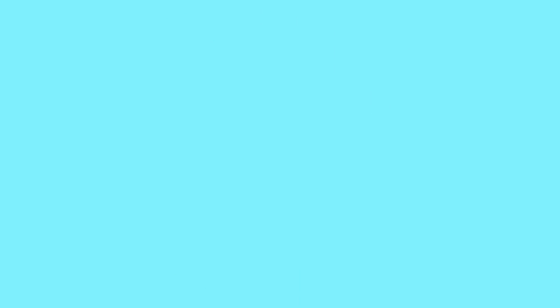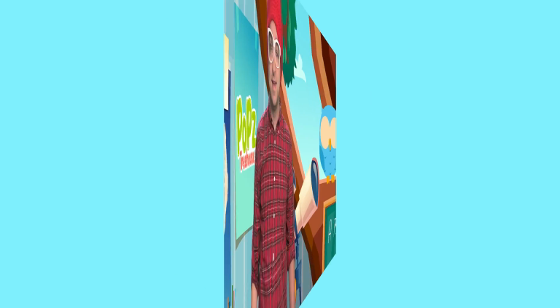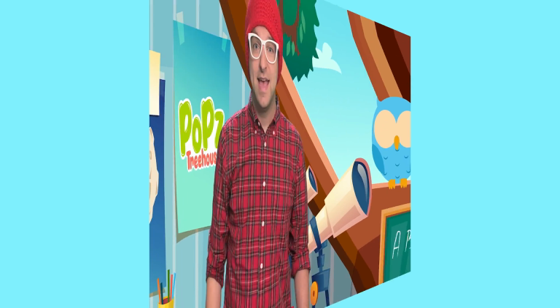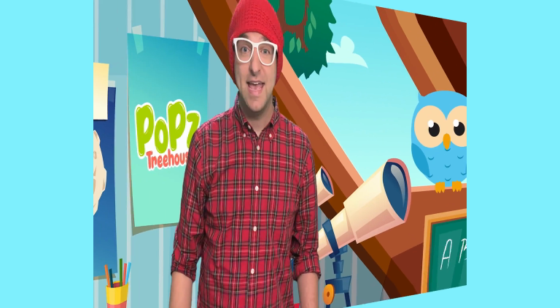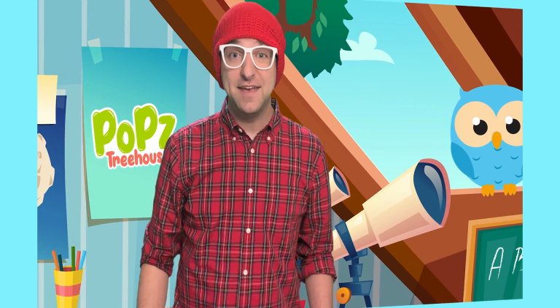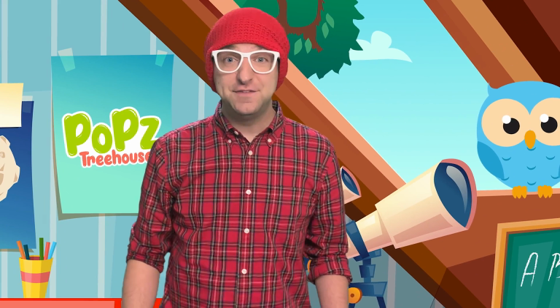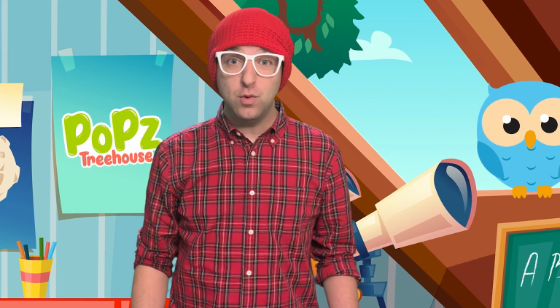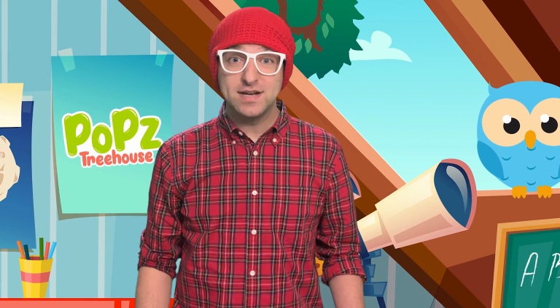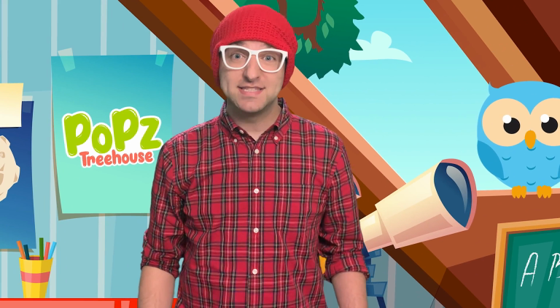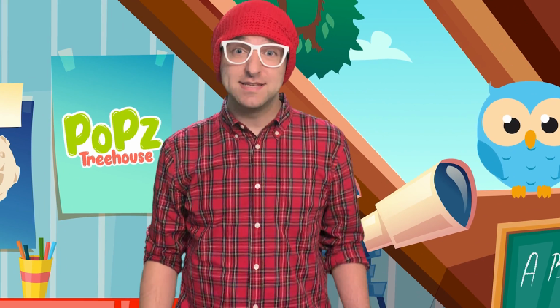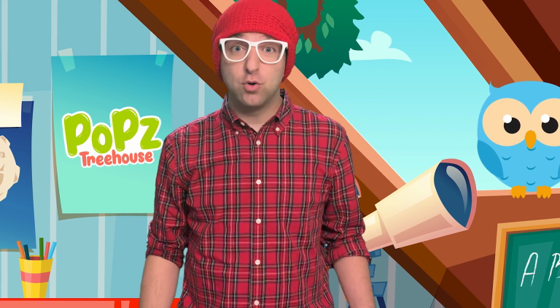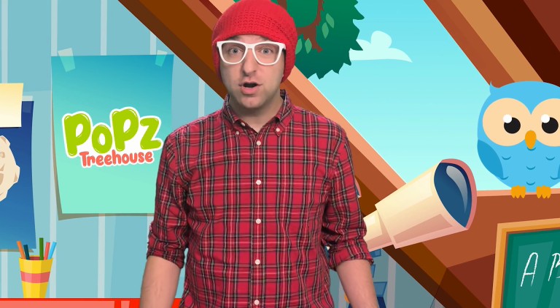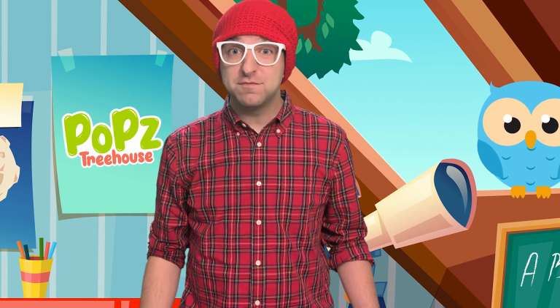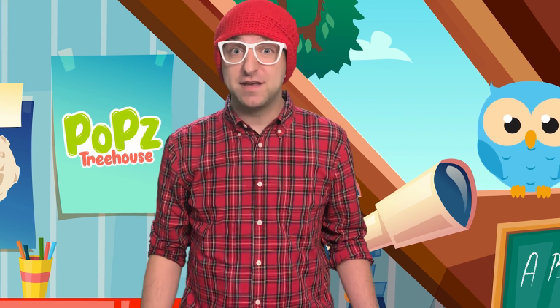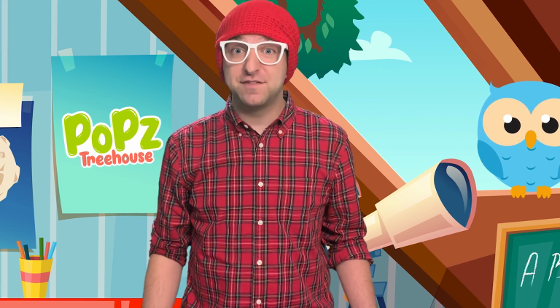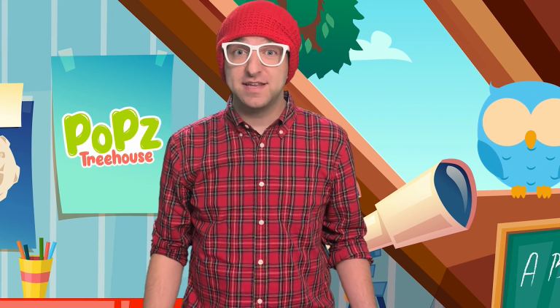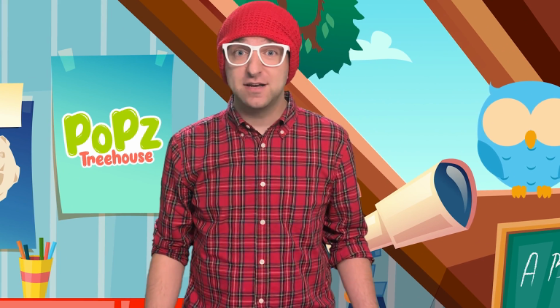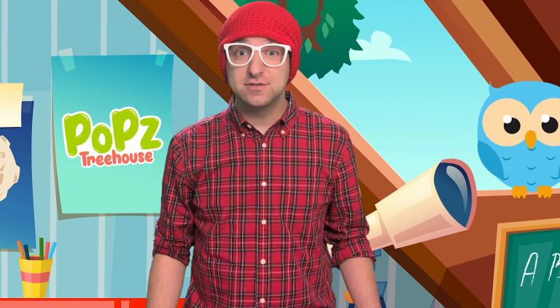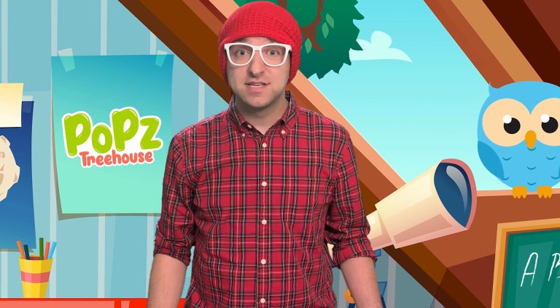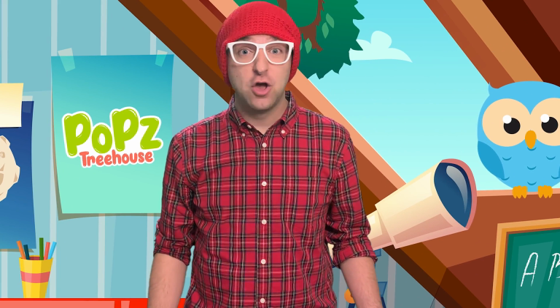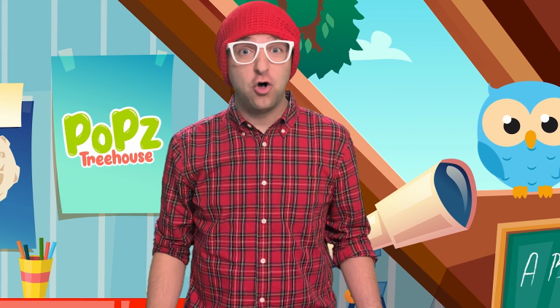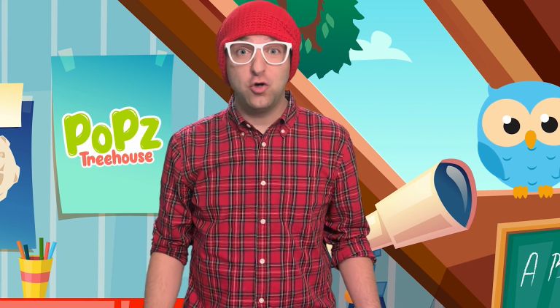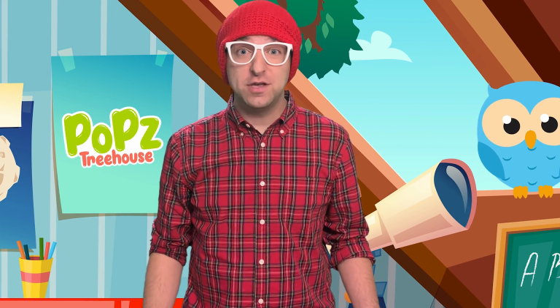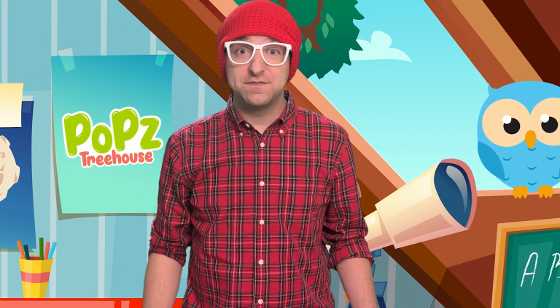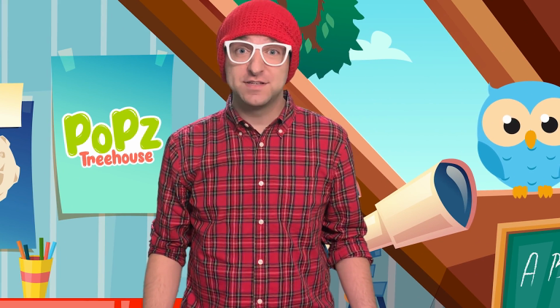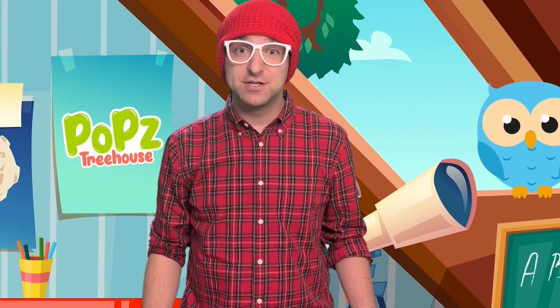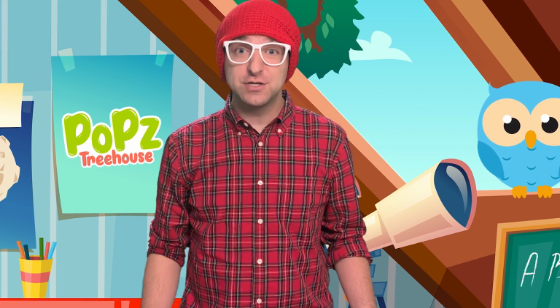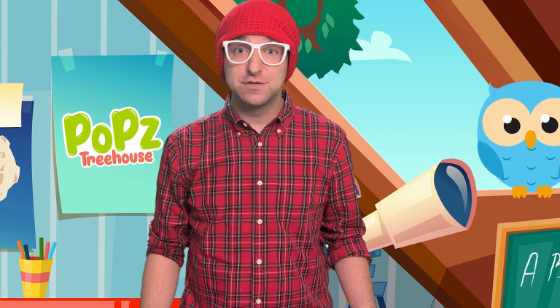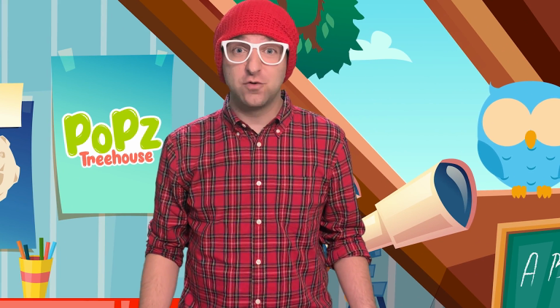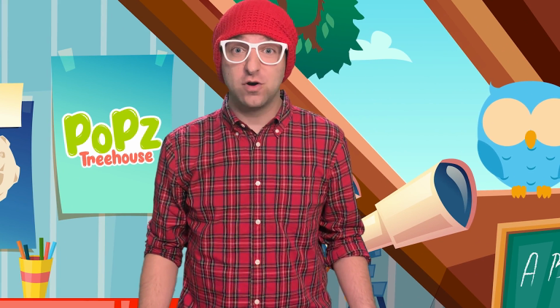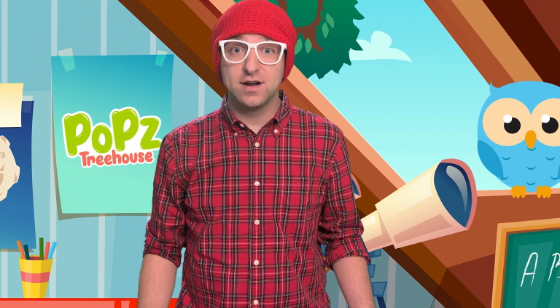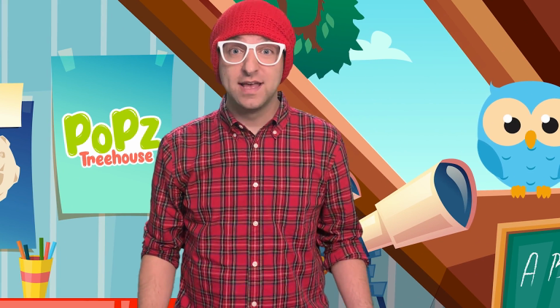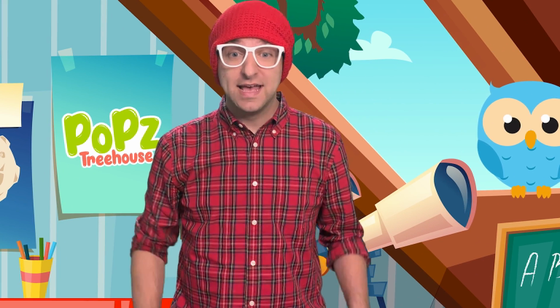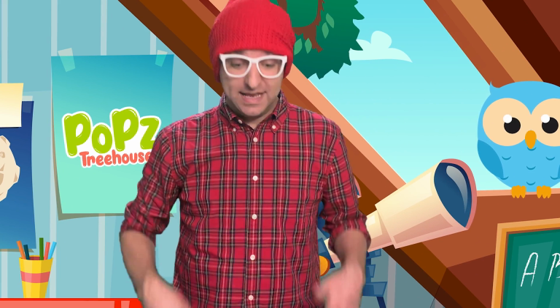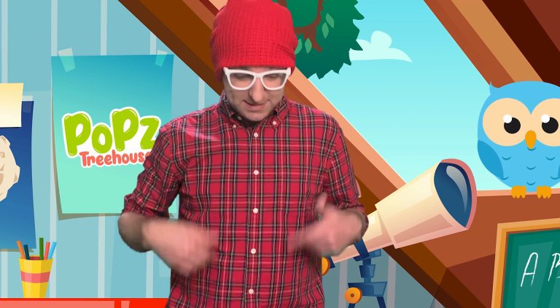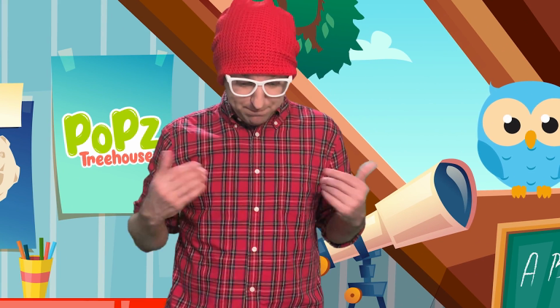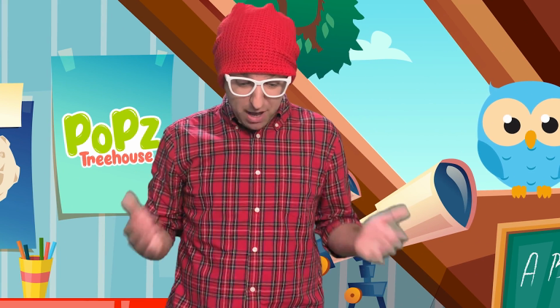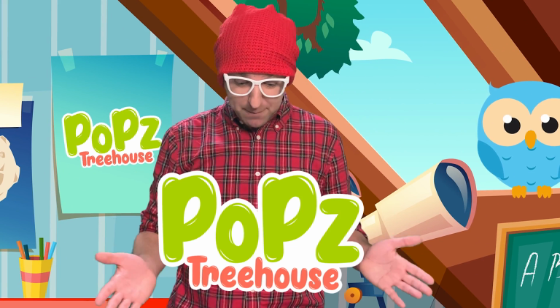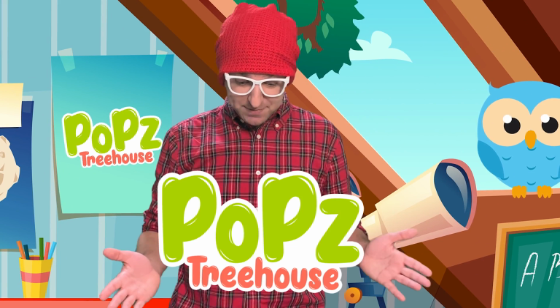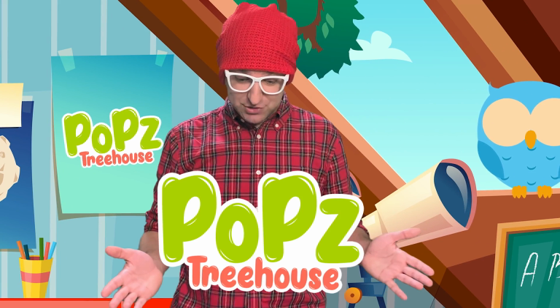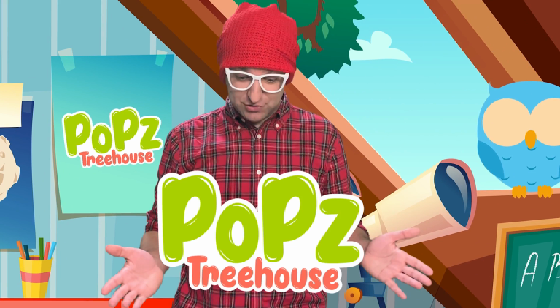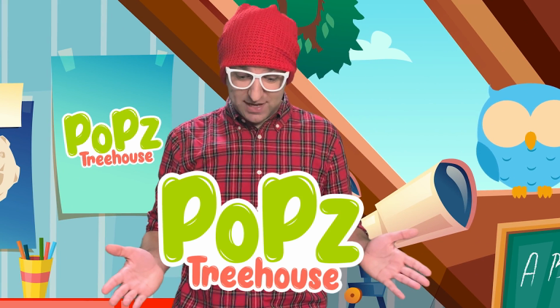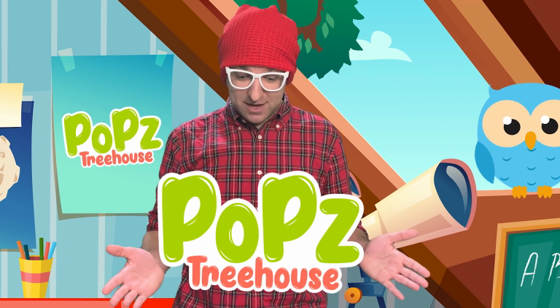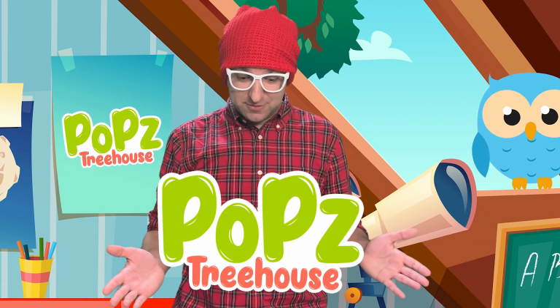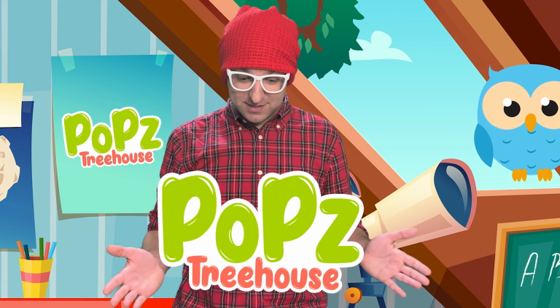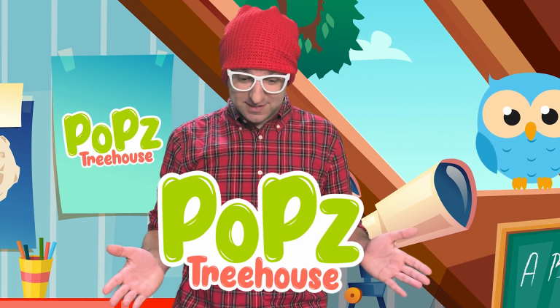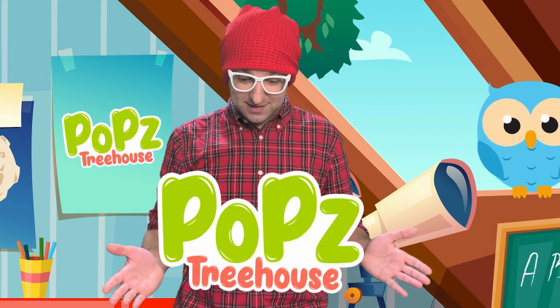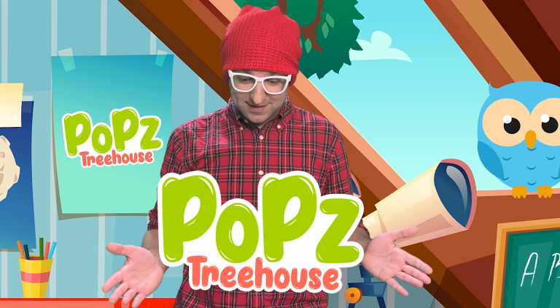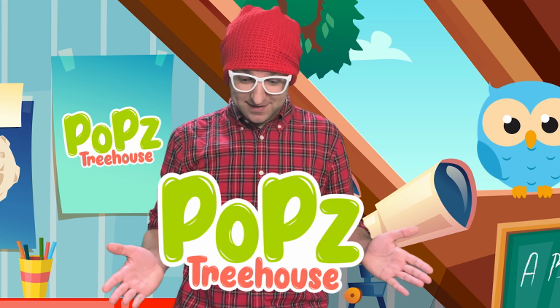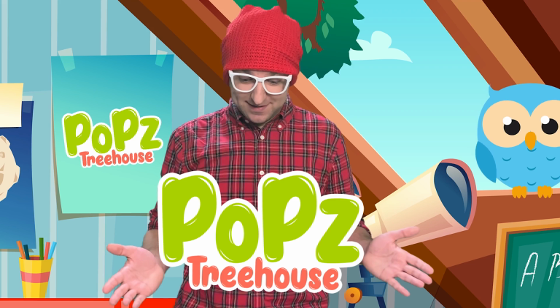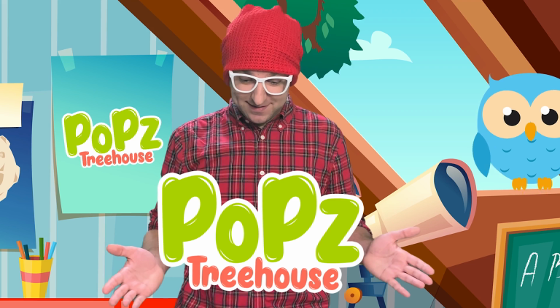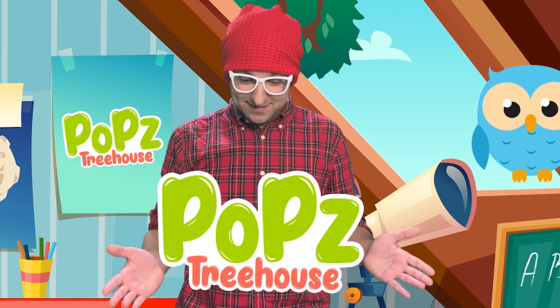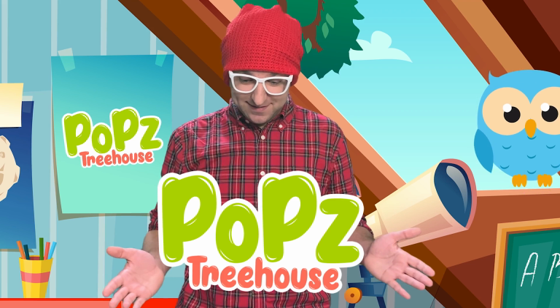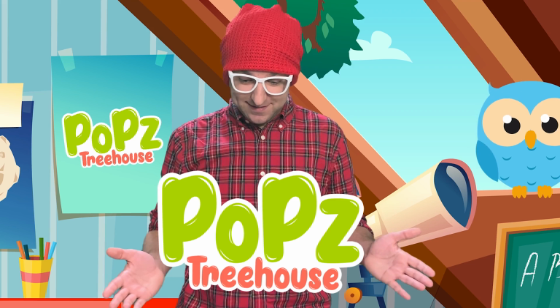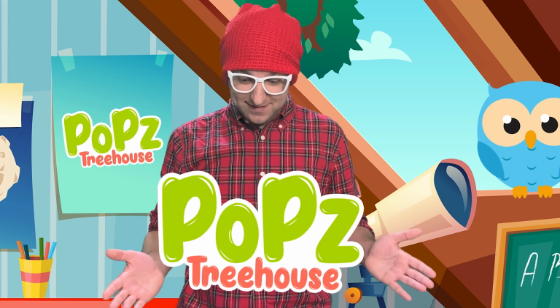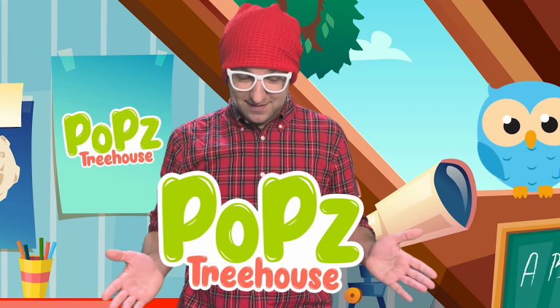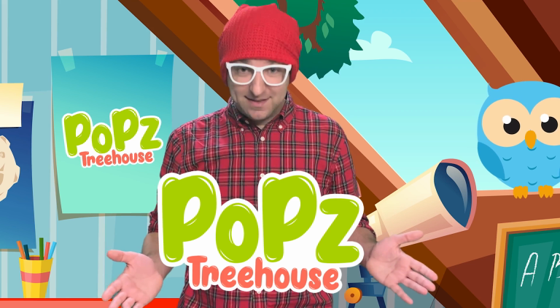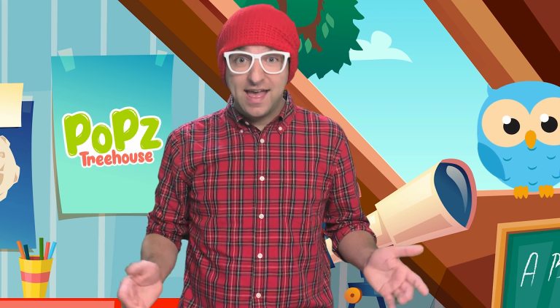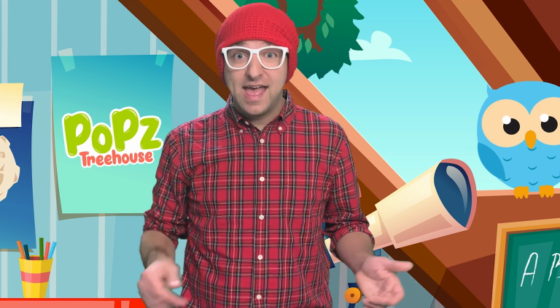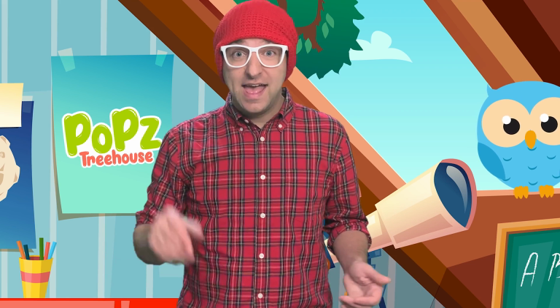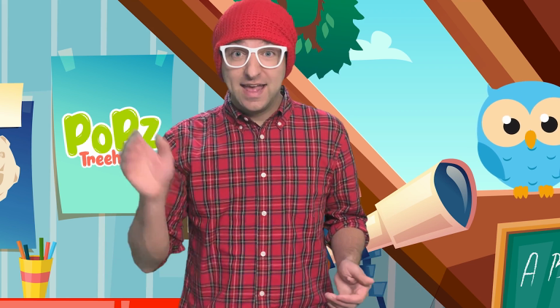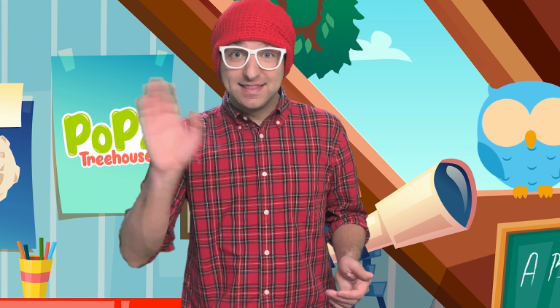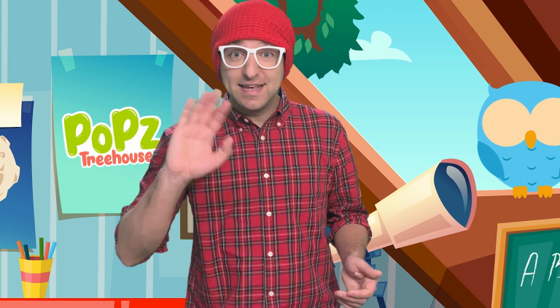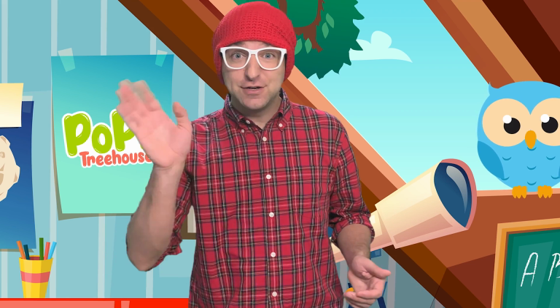If you want to see more of my videos, all you have to search for is Pops Treehouse. Later, Gators!